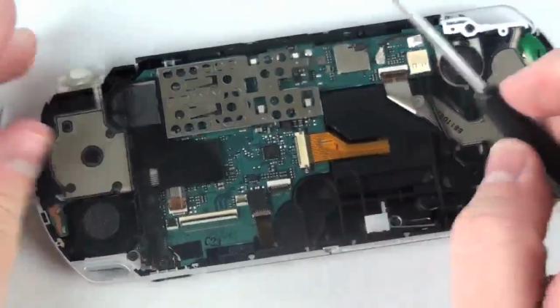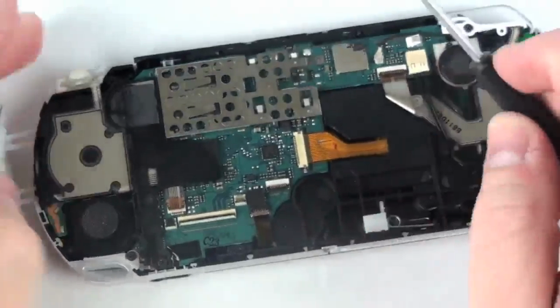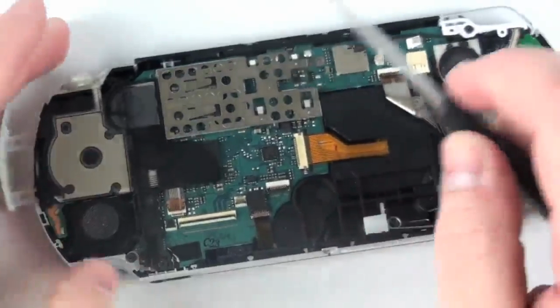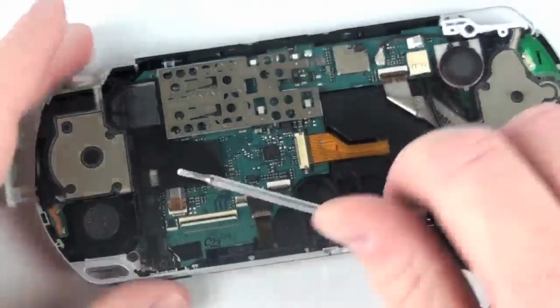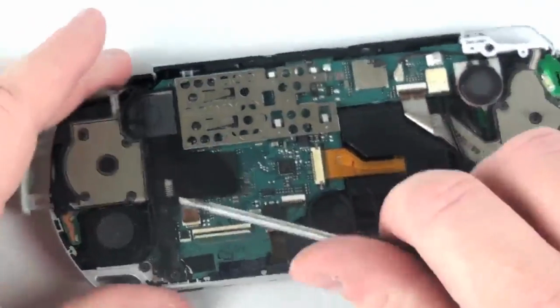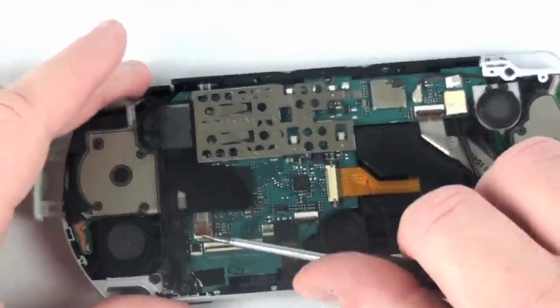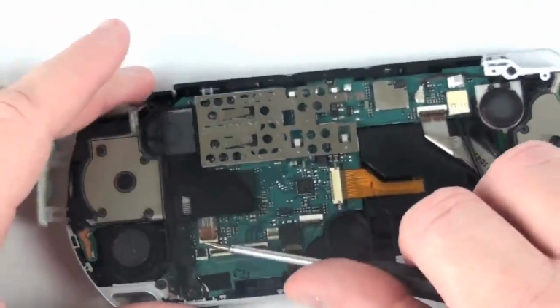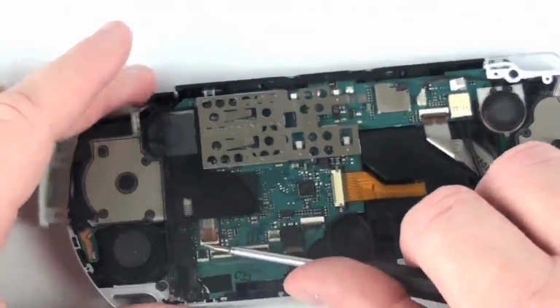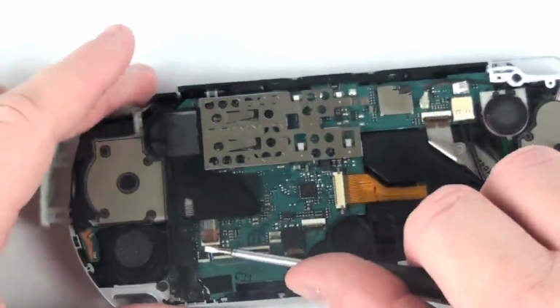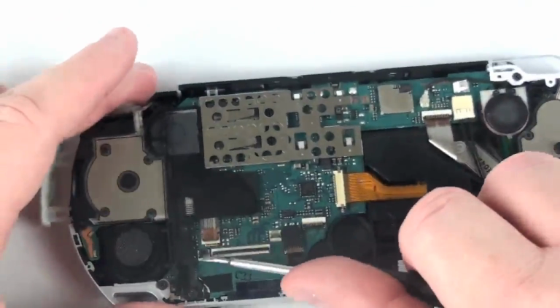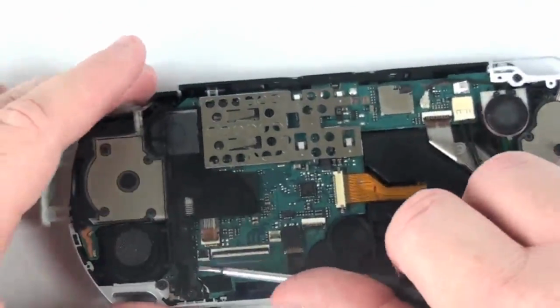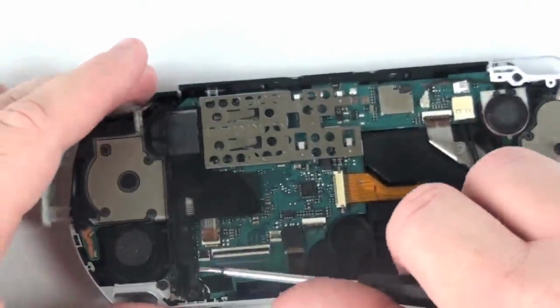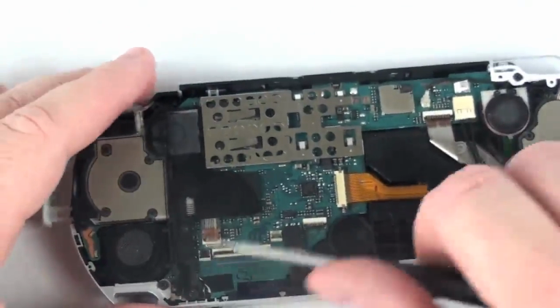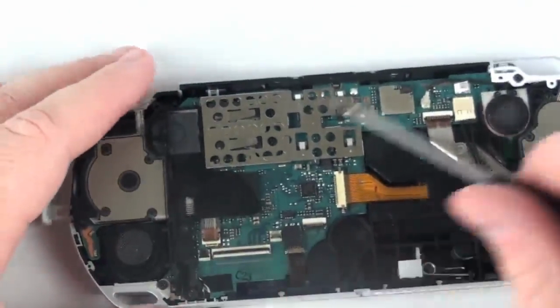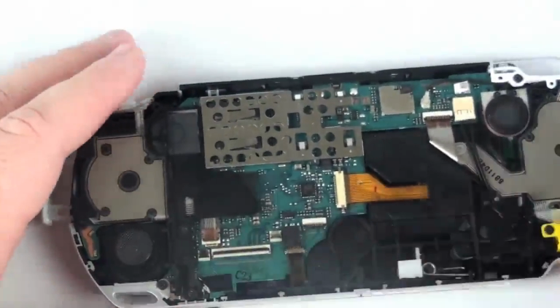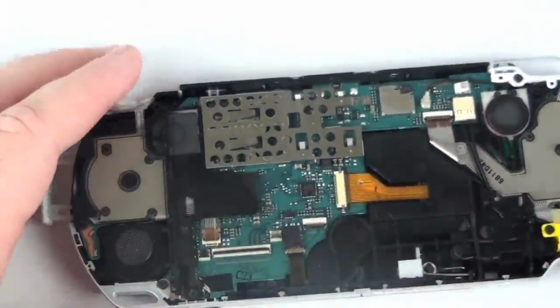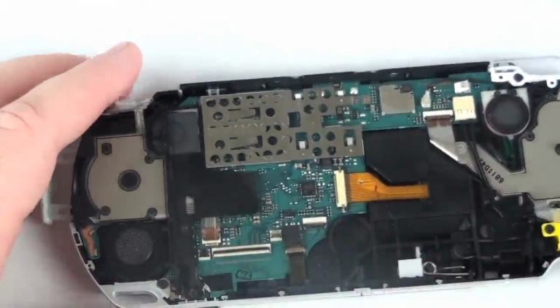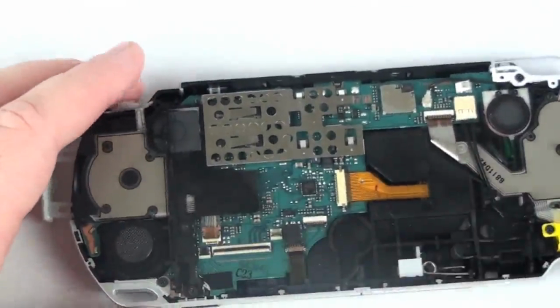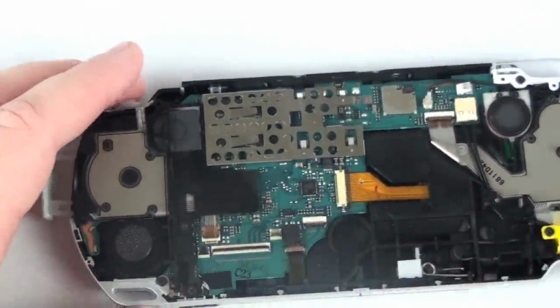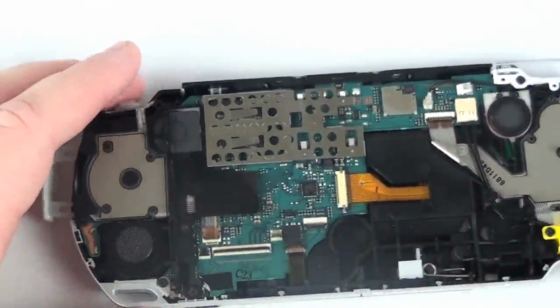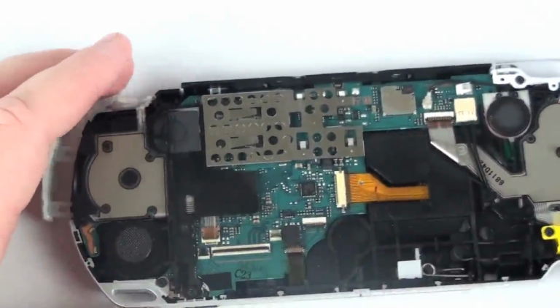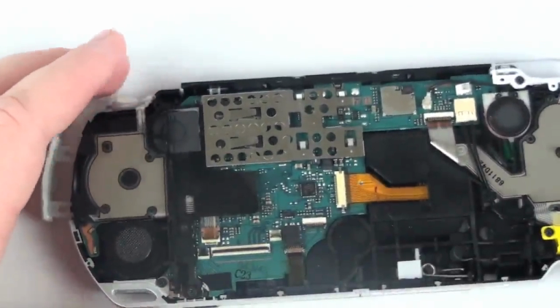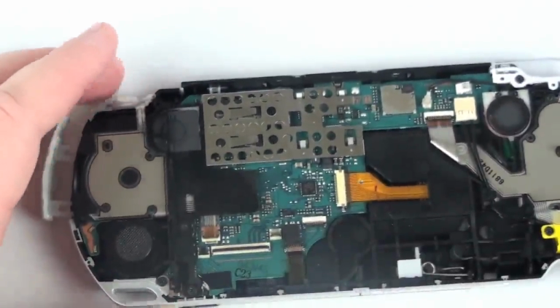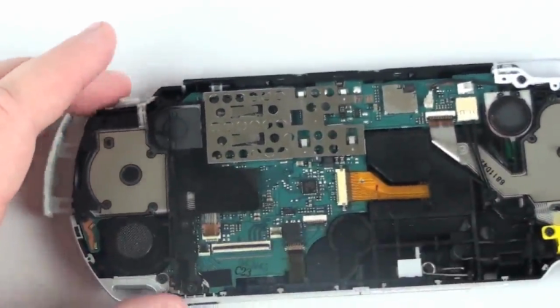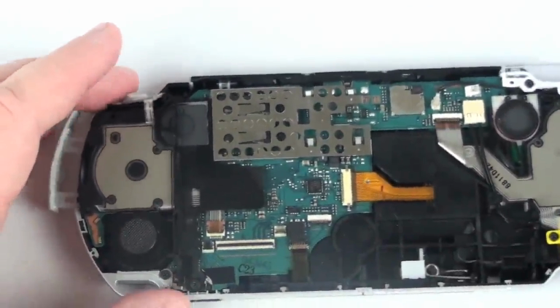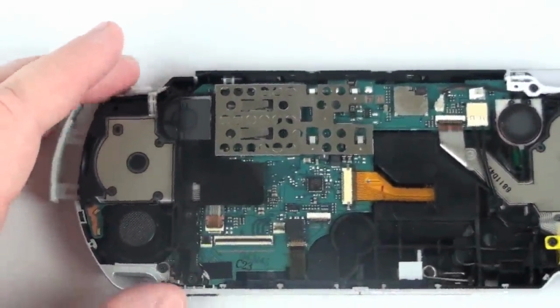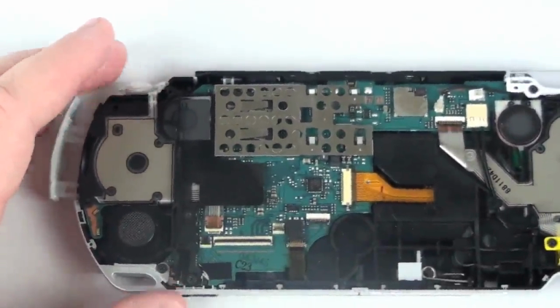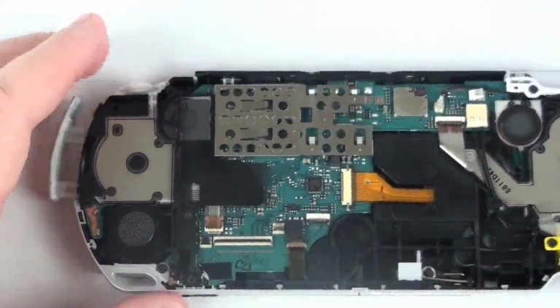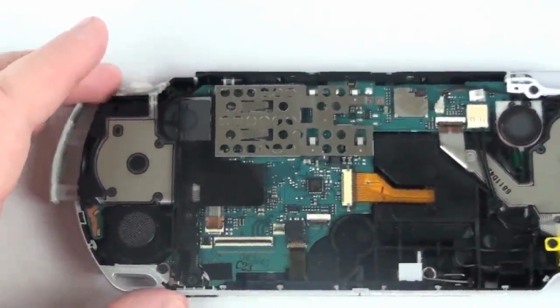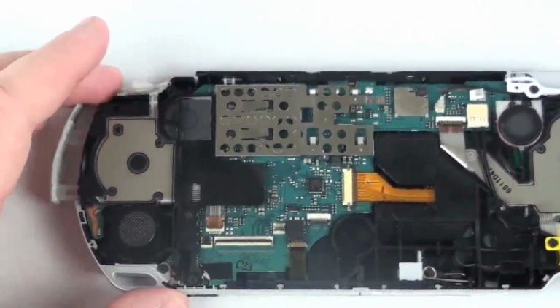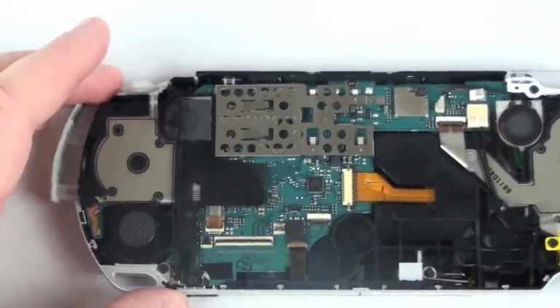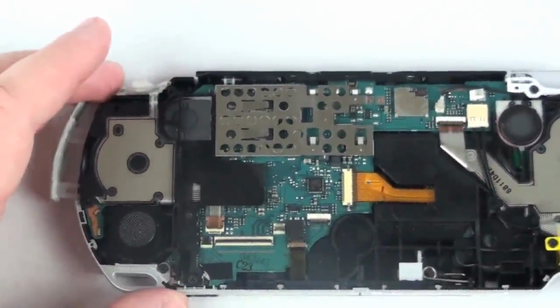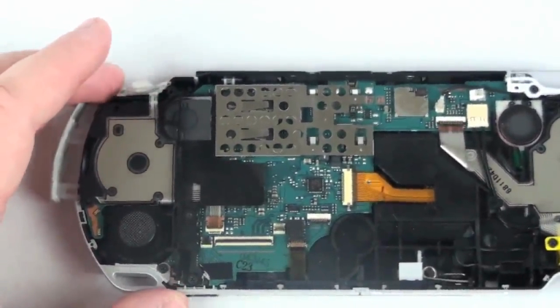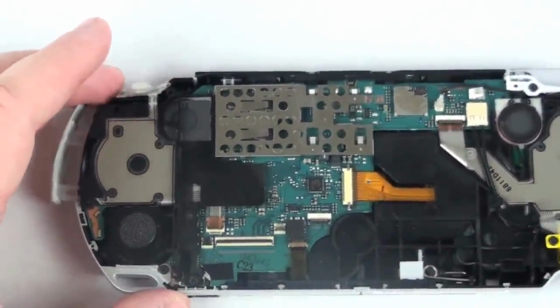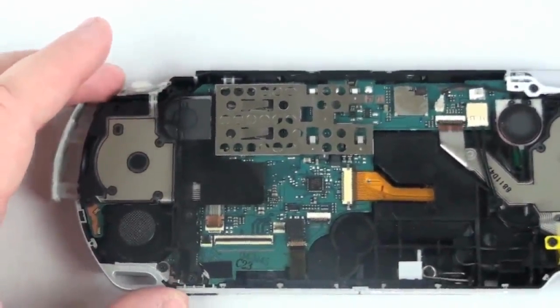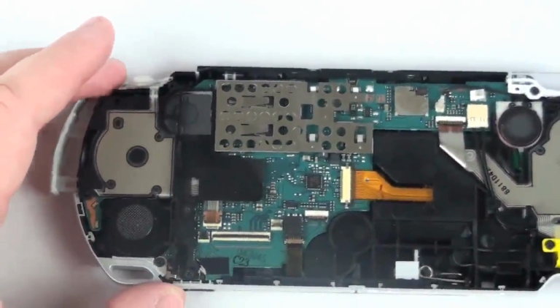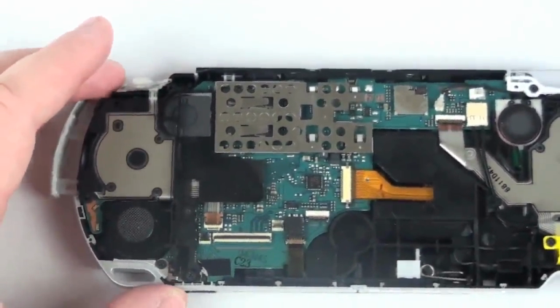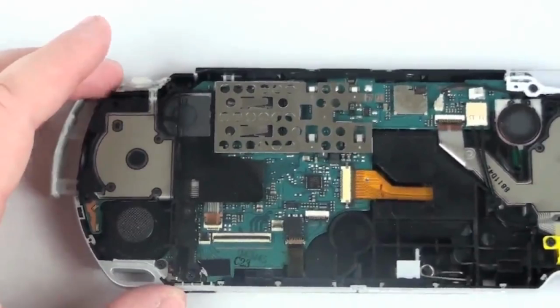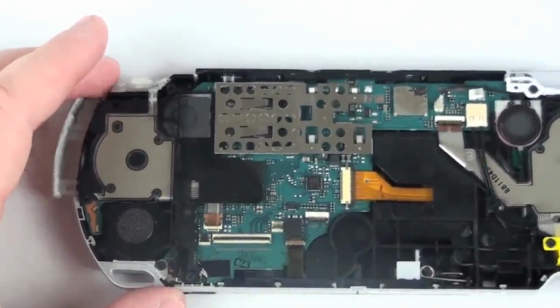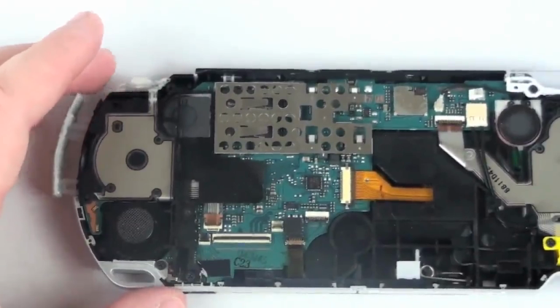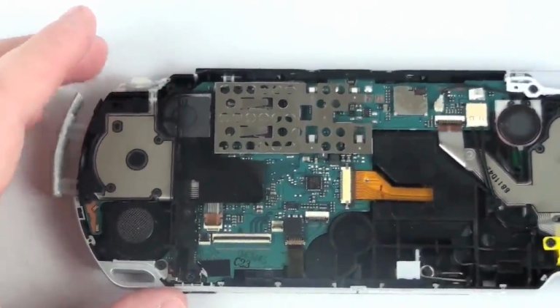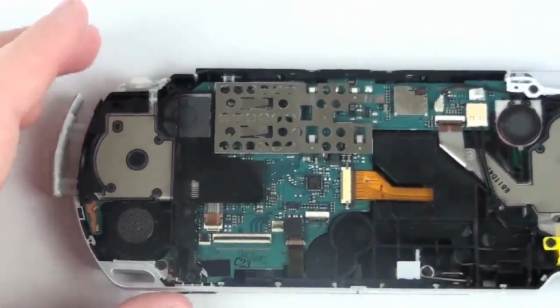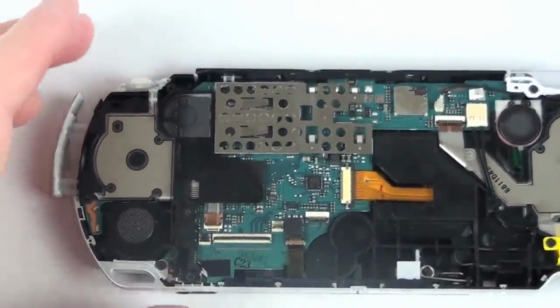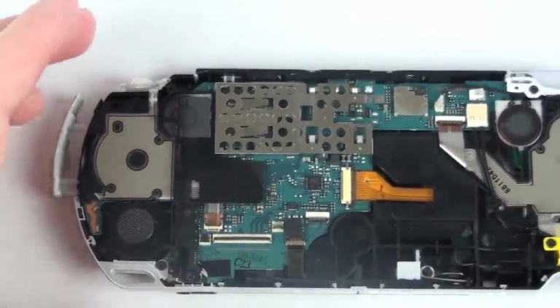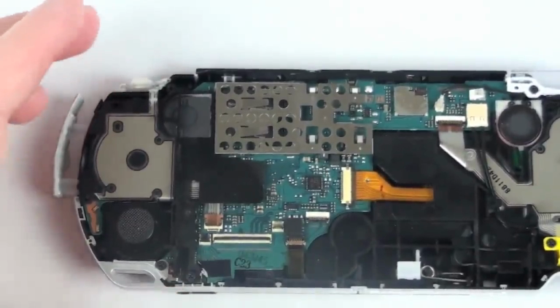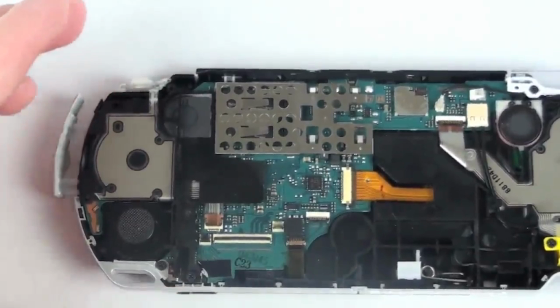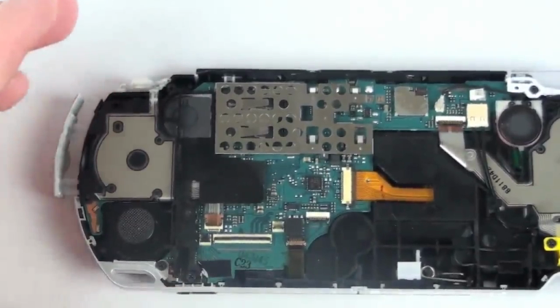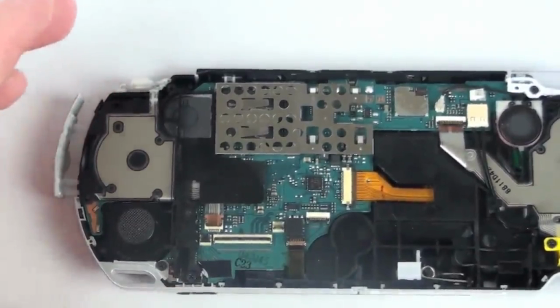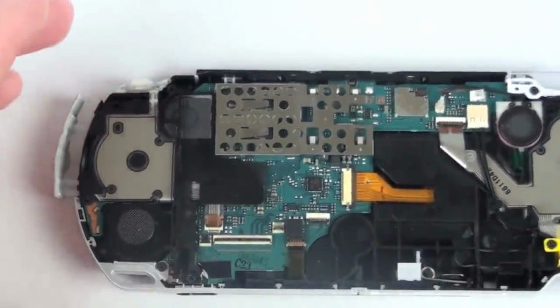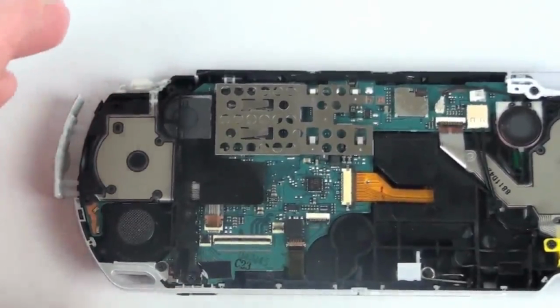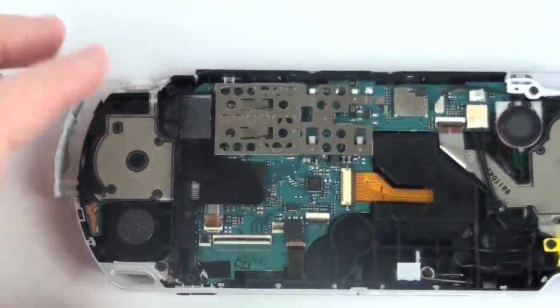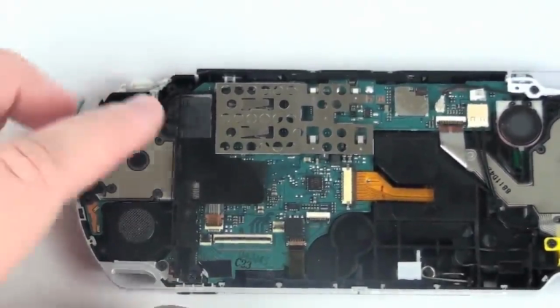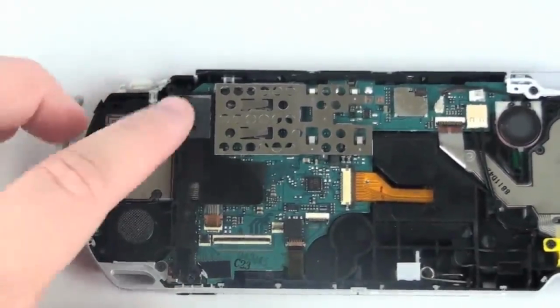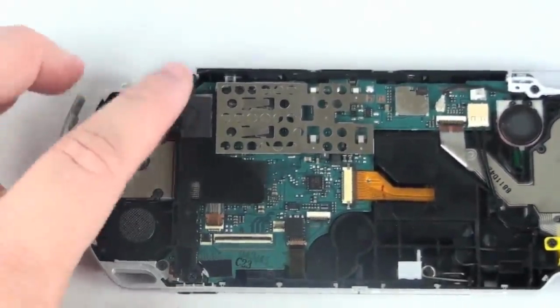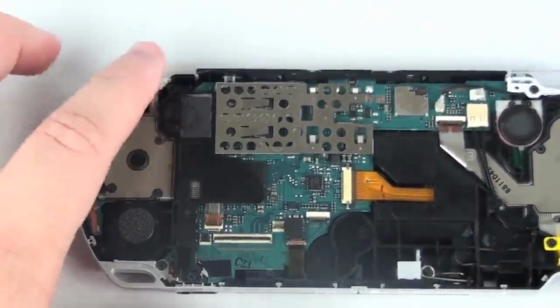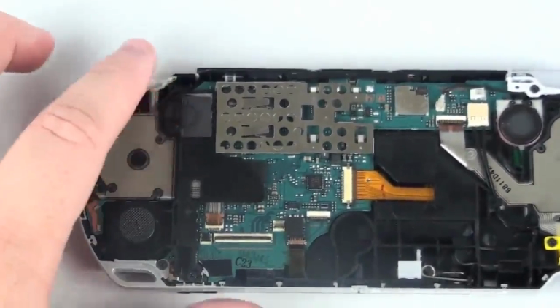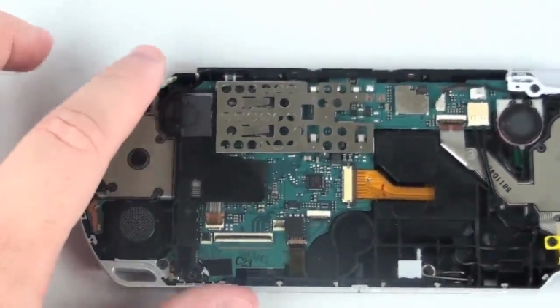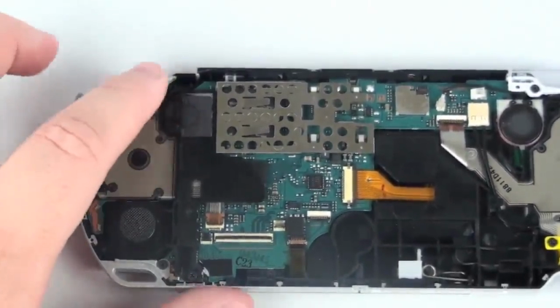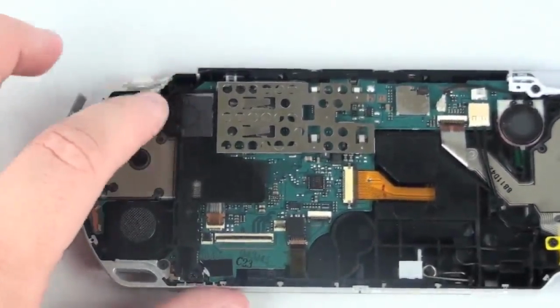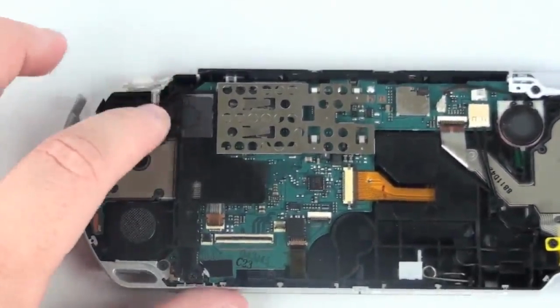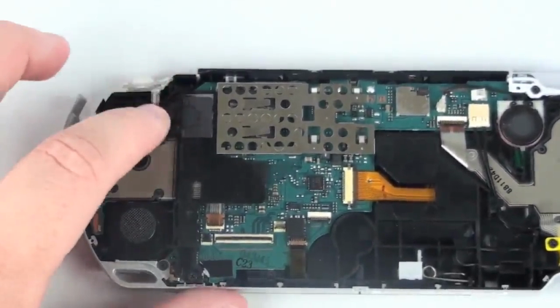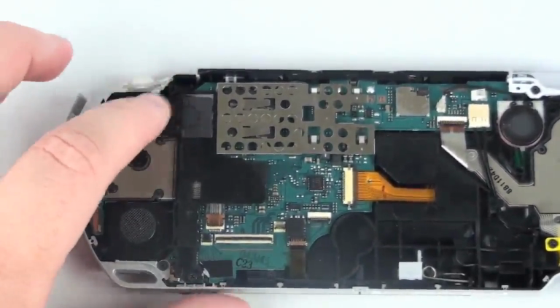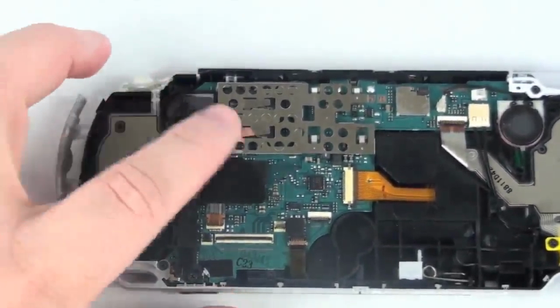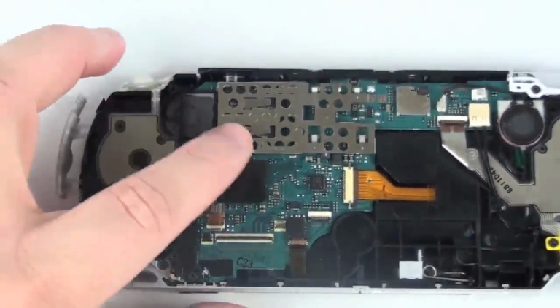Once that is complete, remove one final Phillips head screw from the assembly and the assembly should lift free.